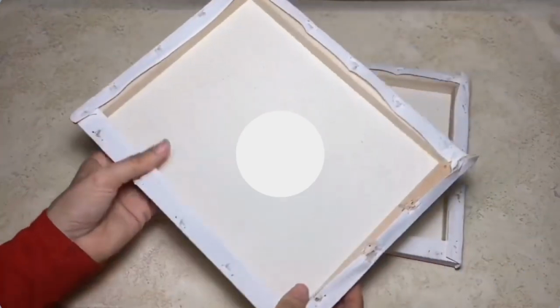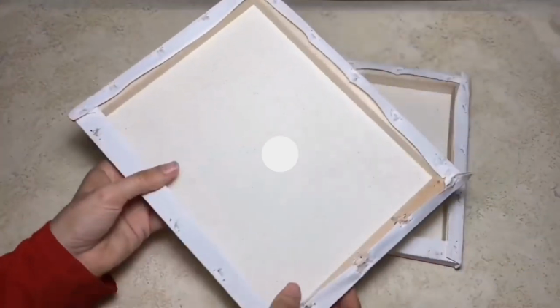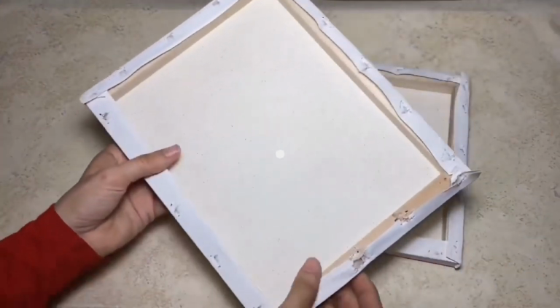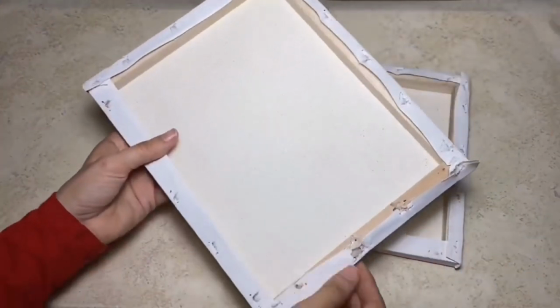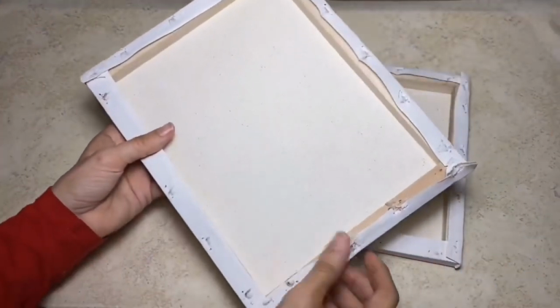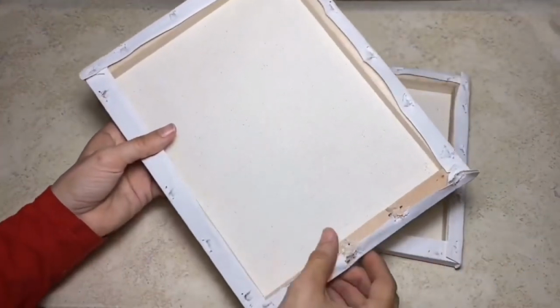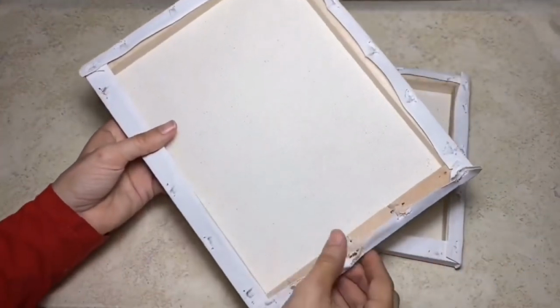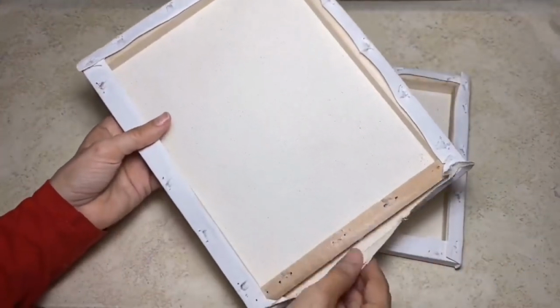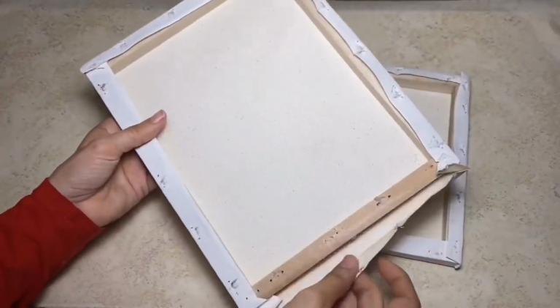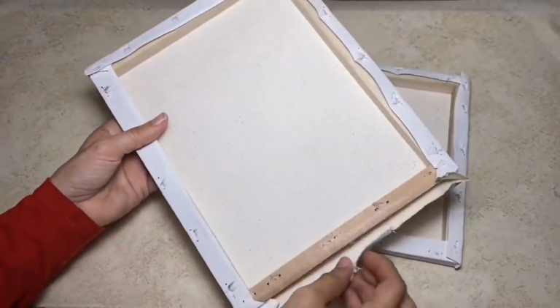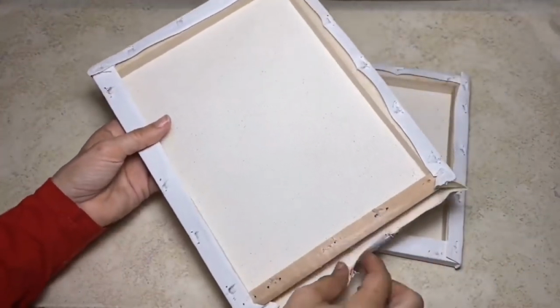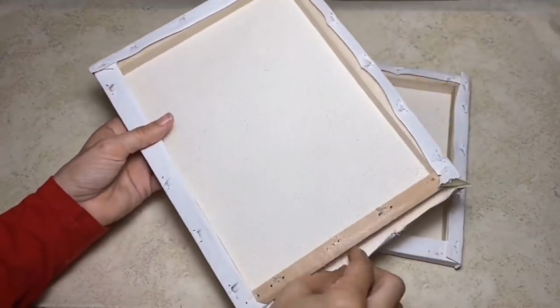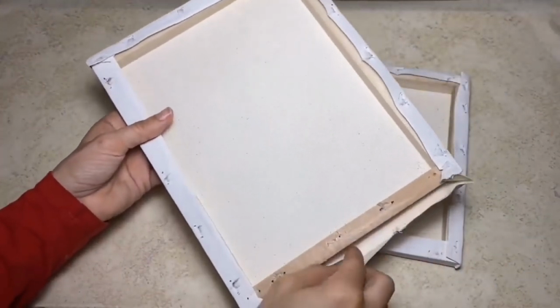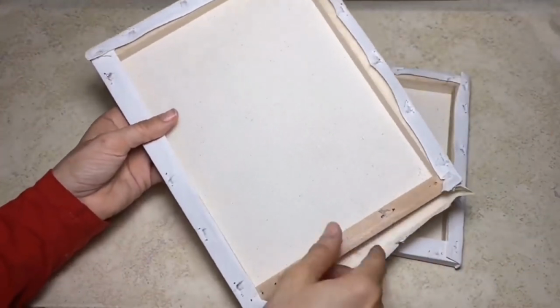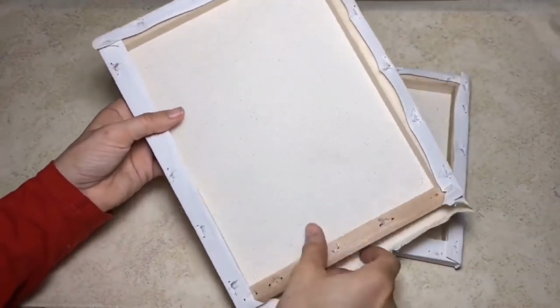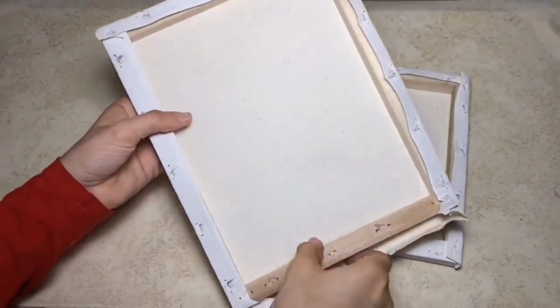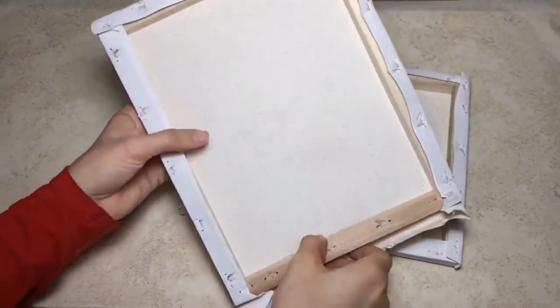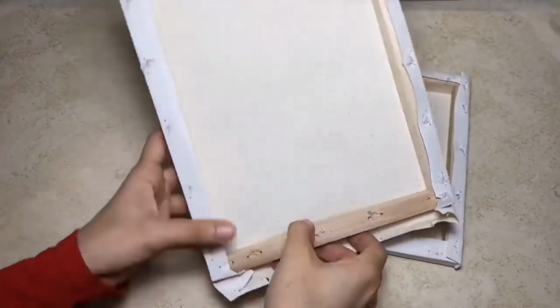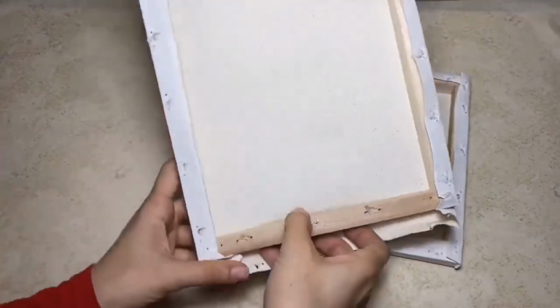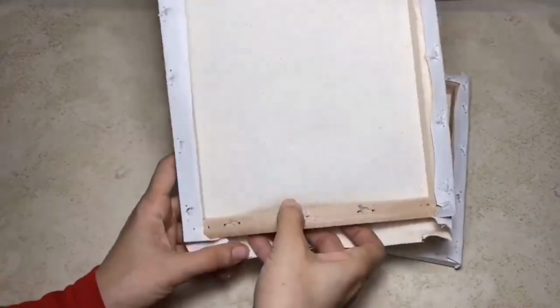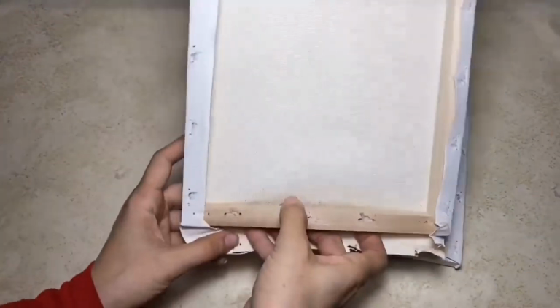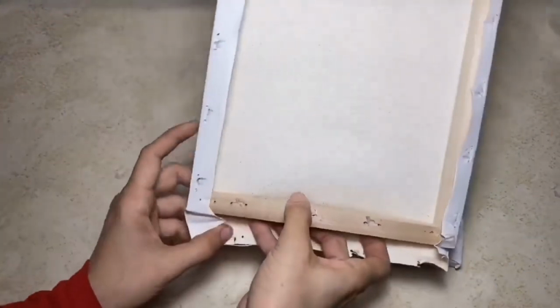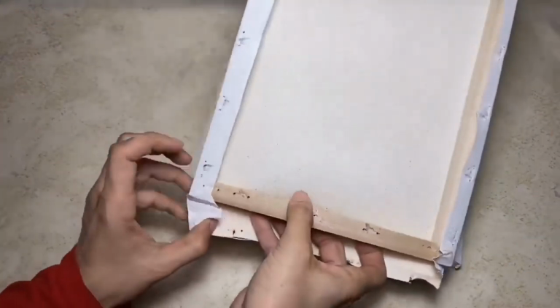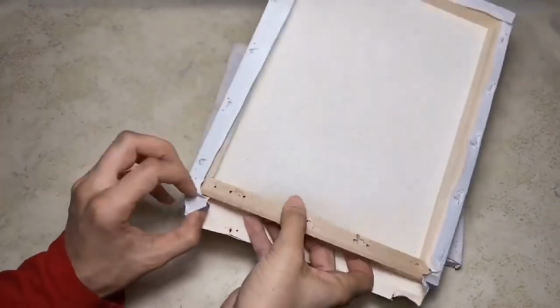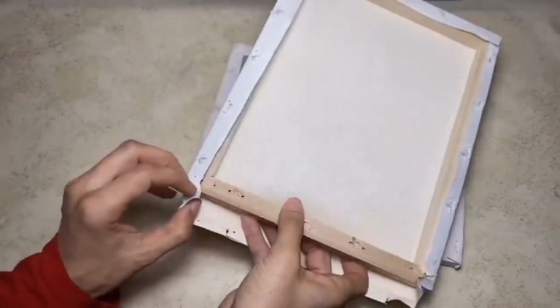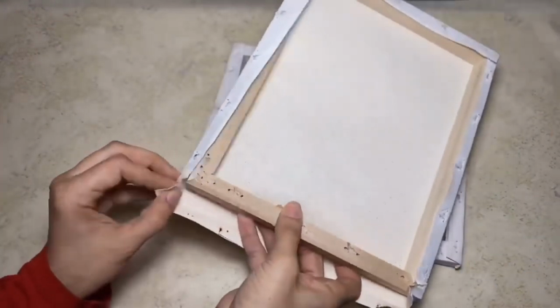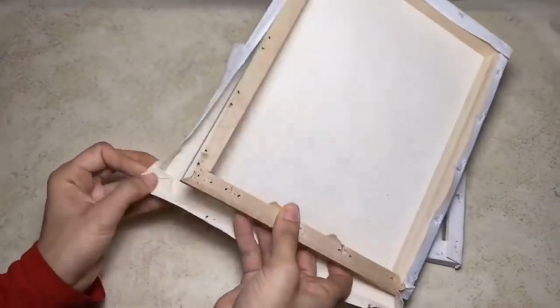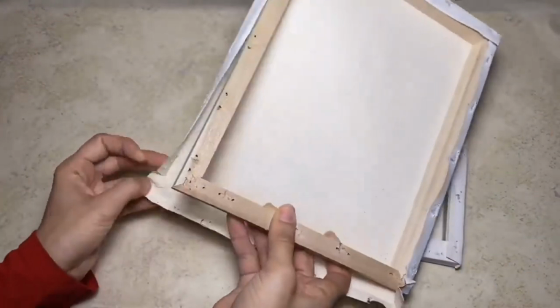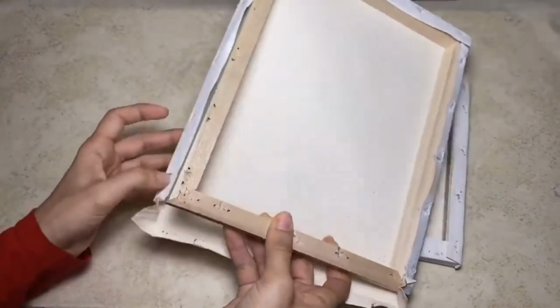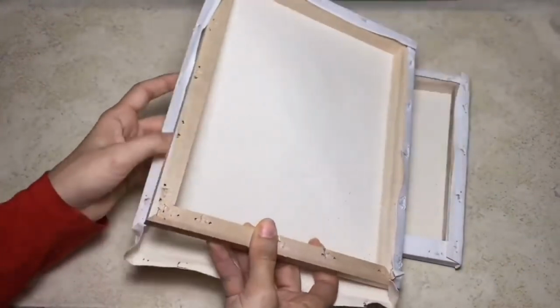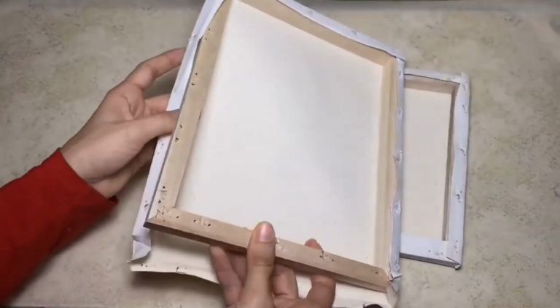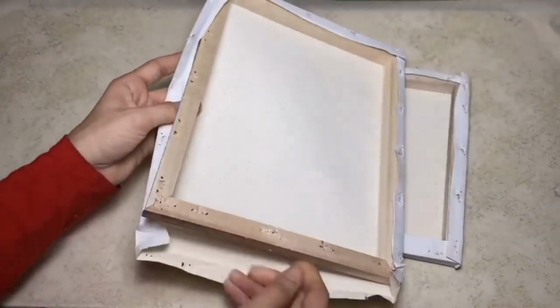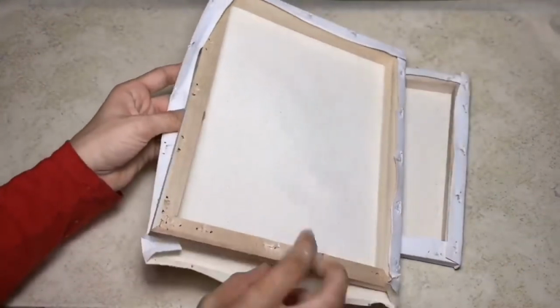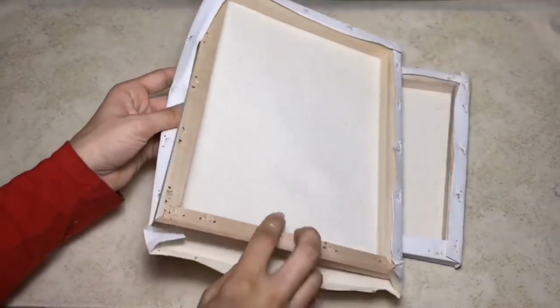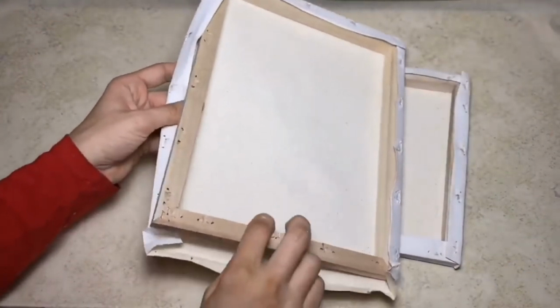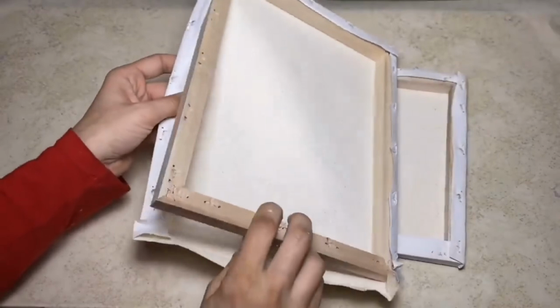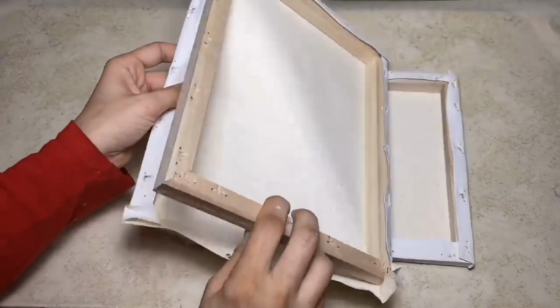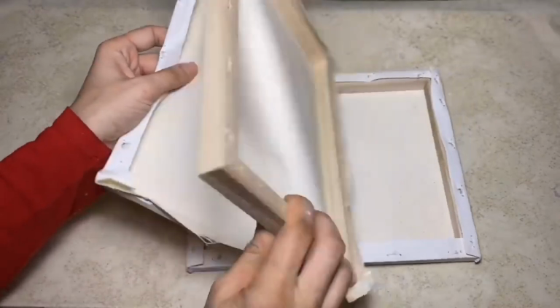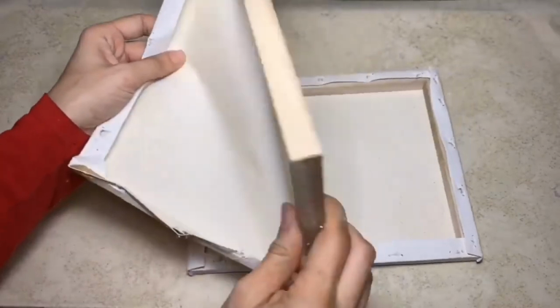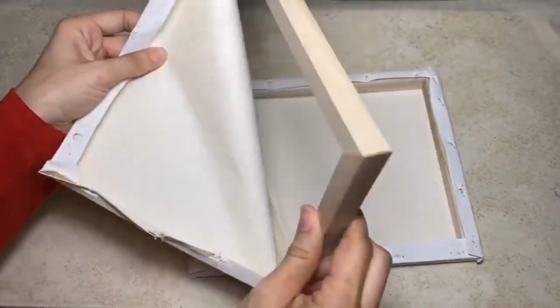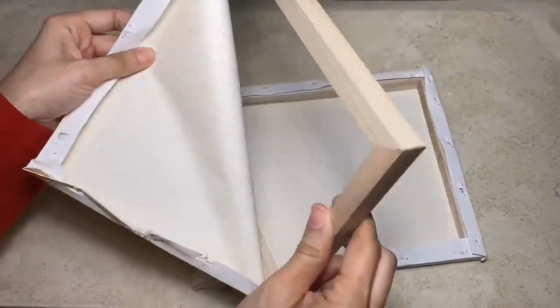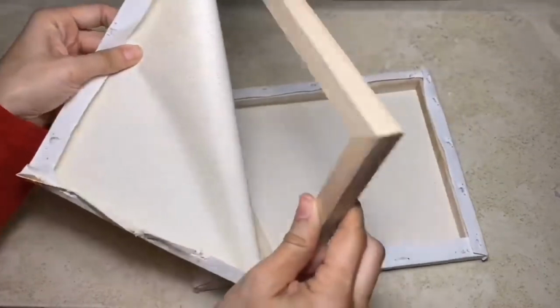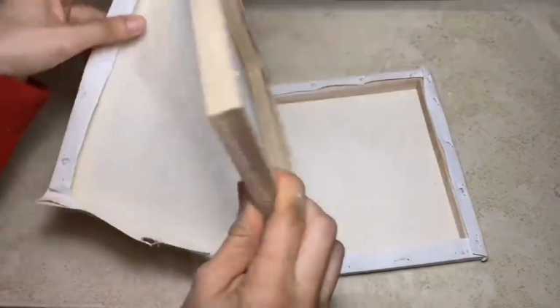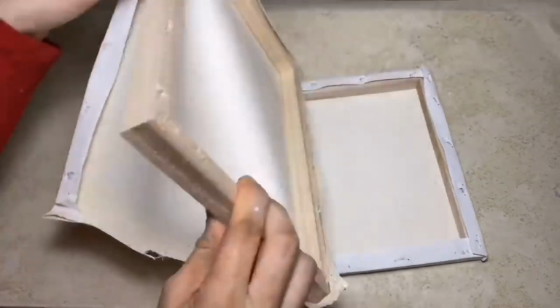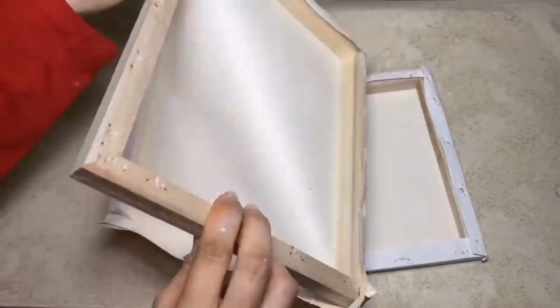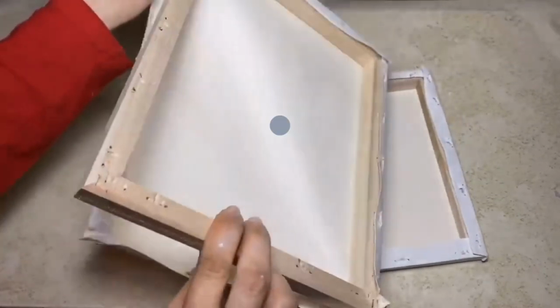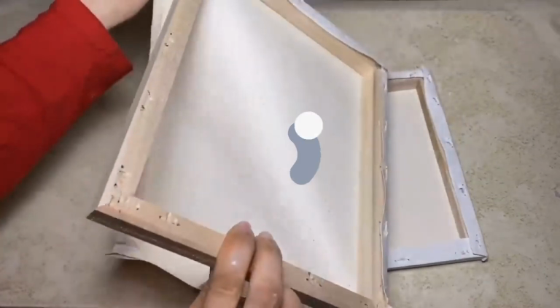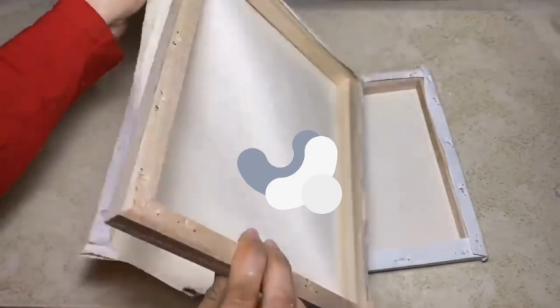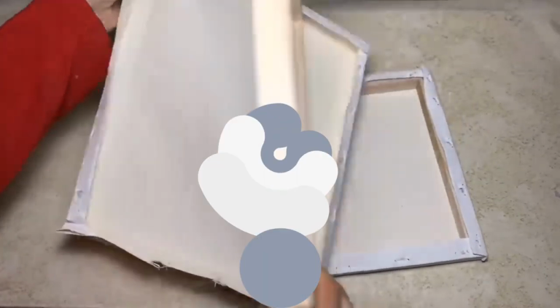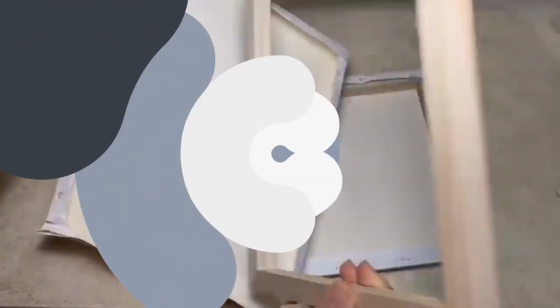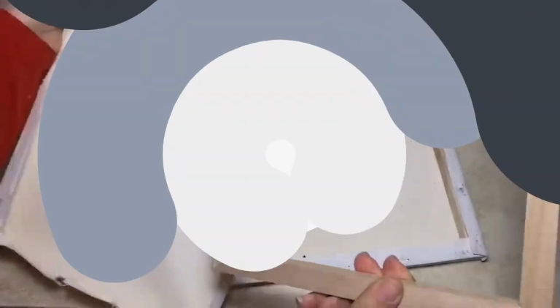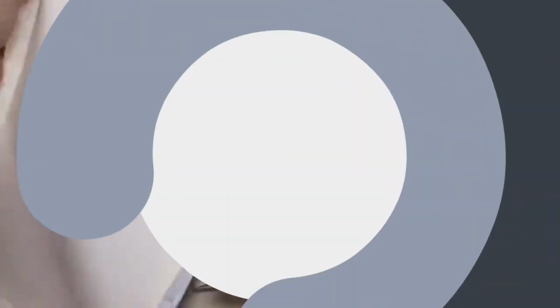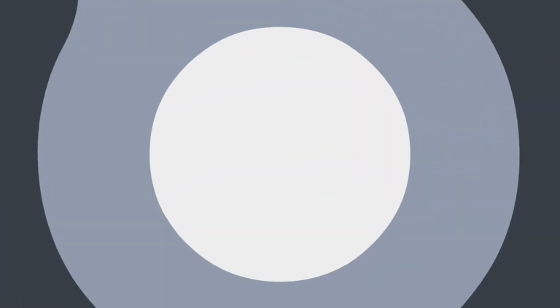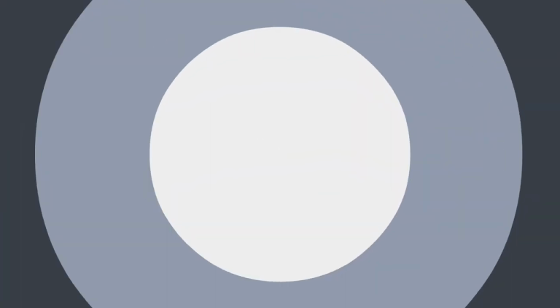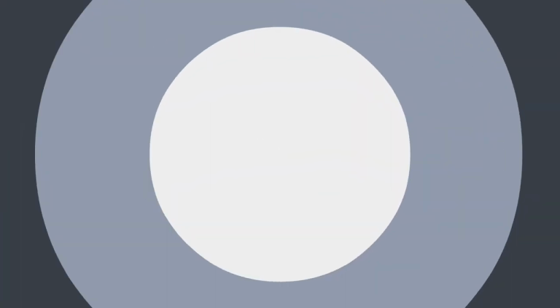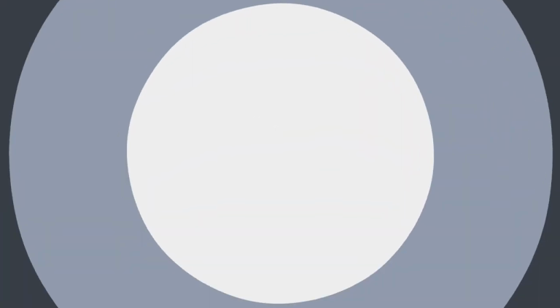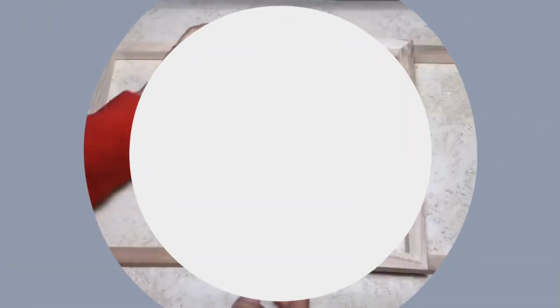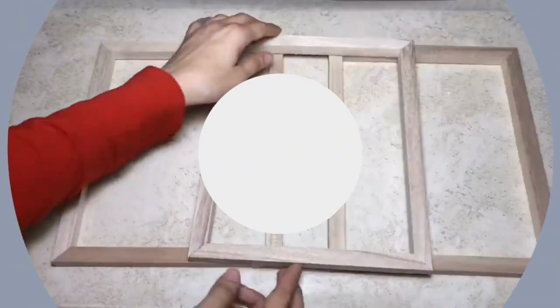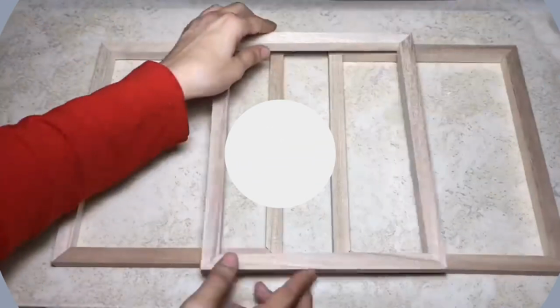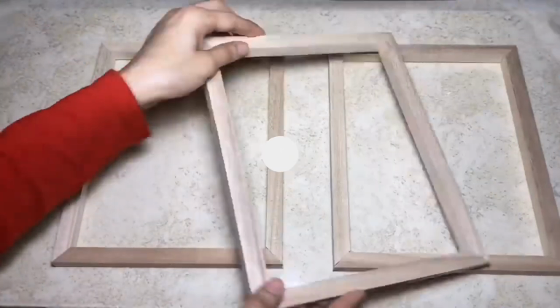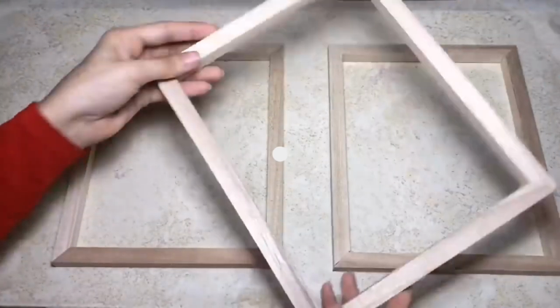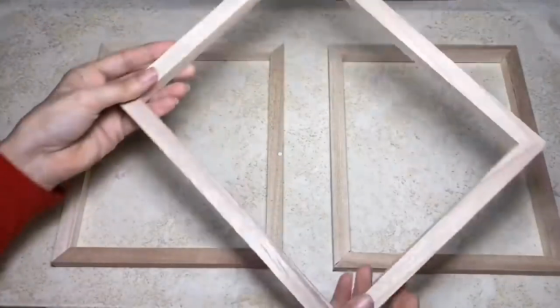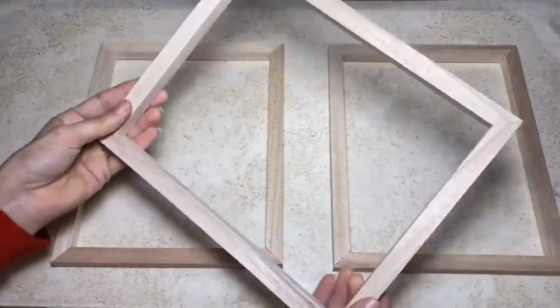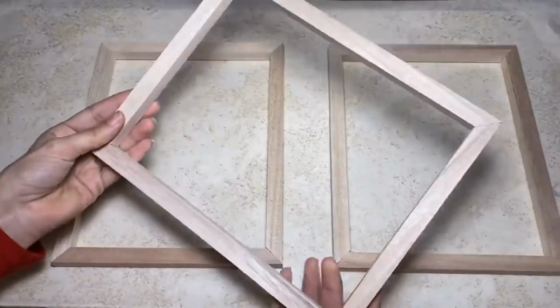Once I have all the staples removed, I'm going to remove the canvases and I will save those for a future project, since we're just going to be using the frames for this one.